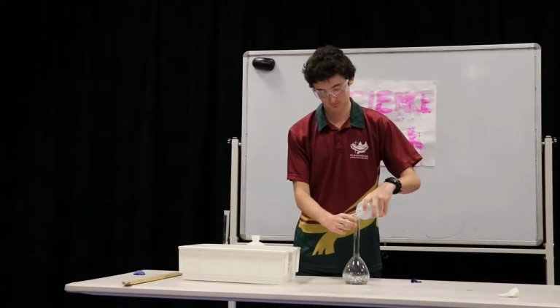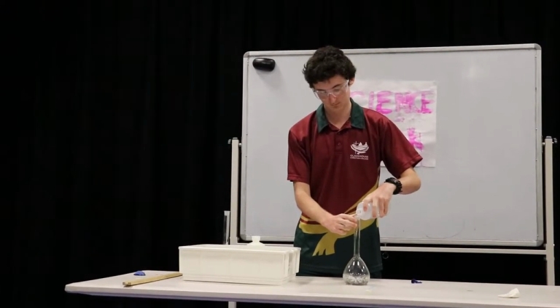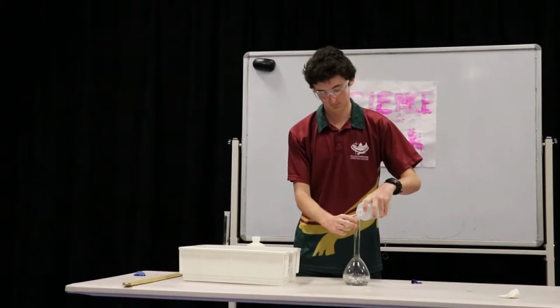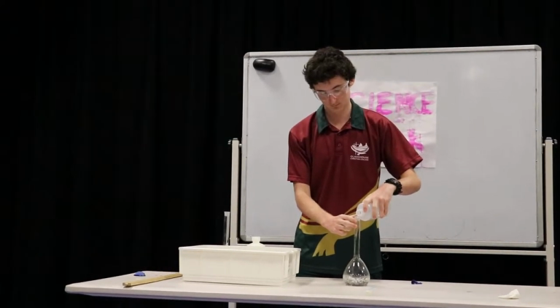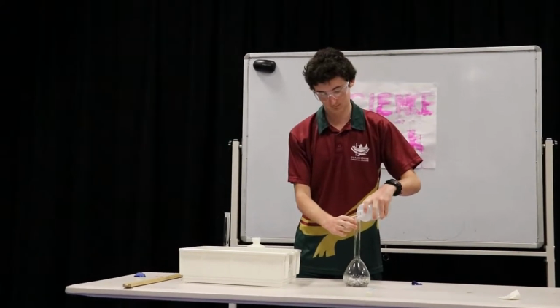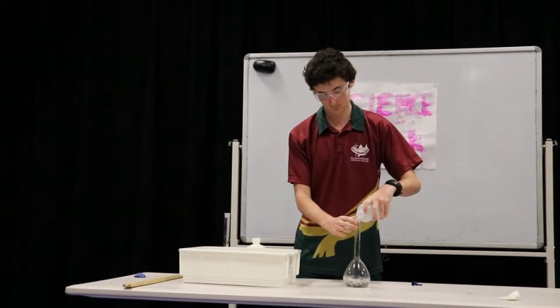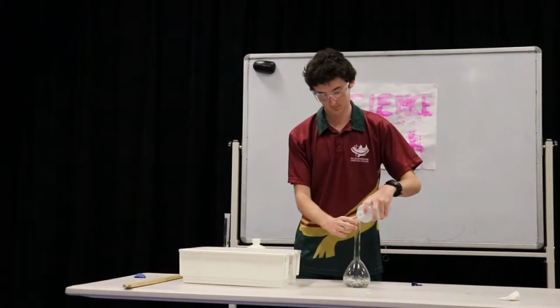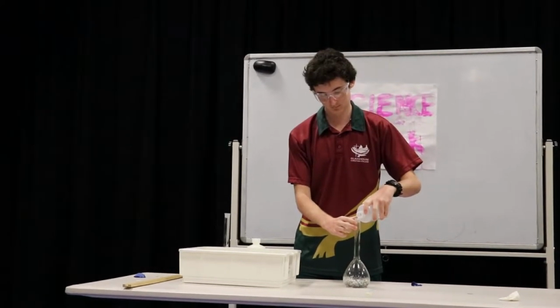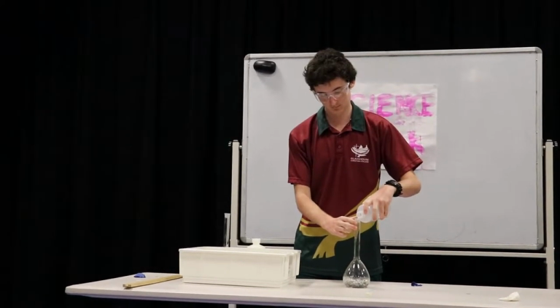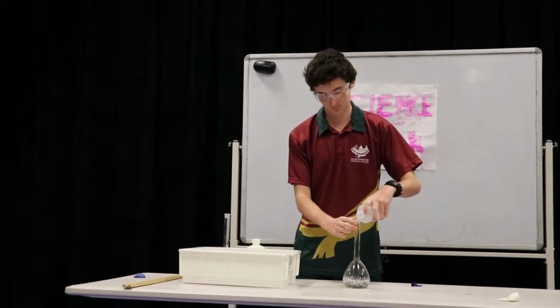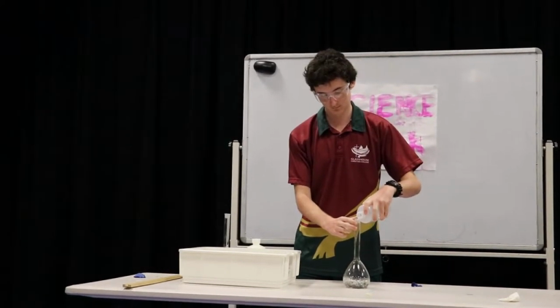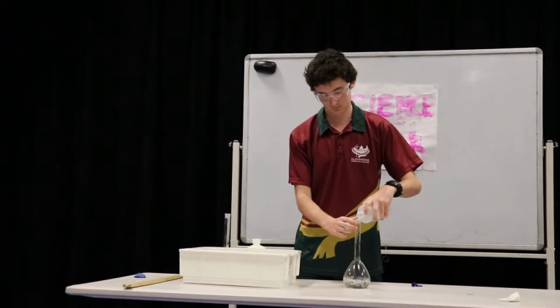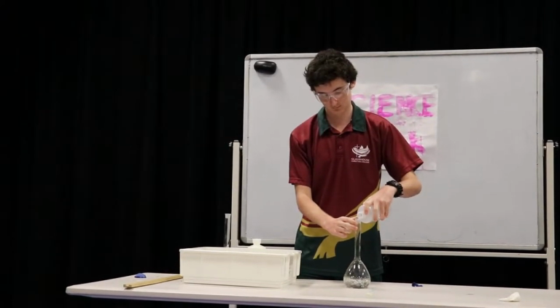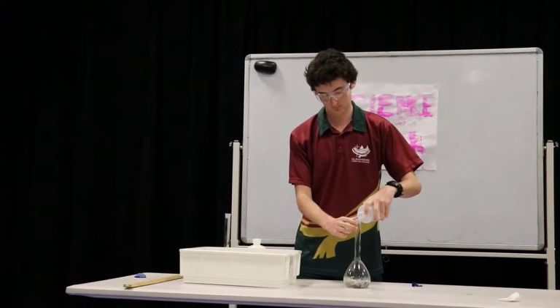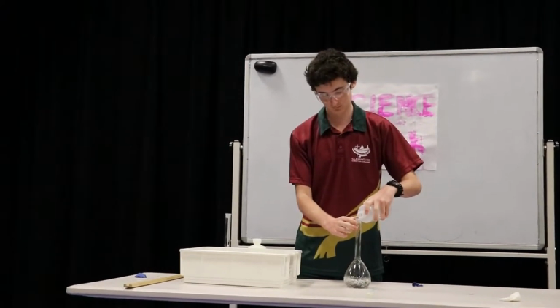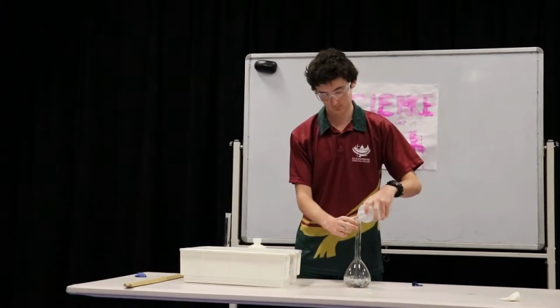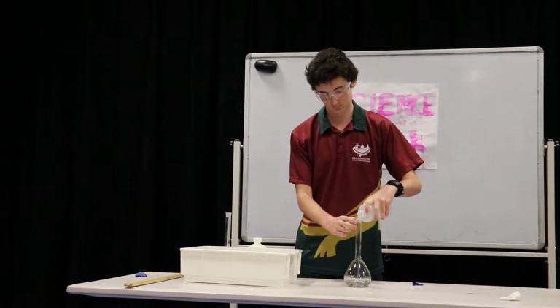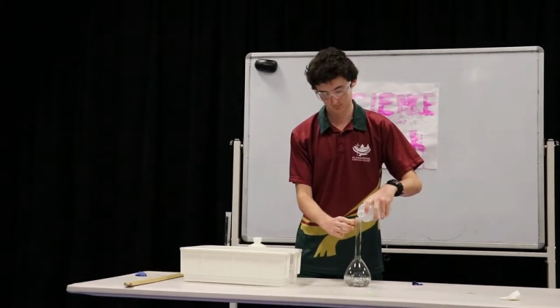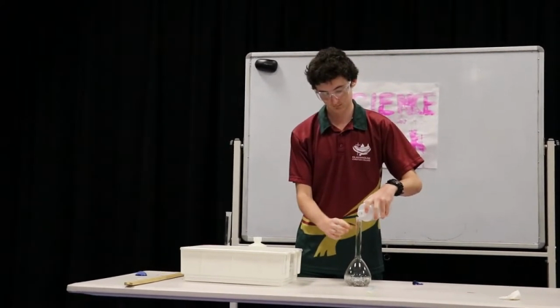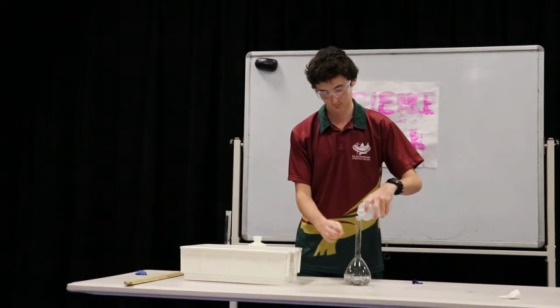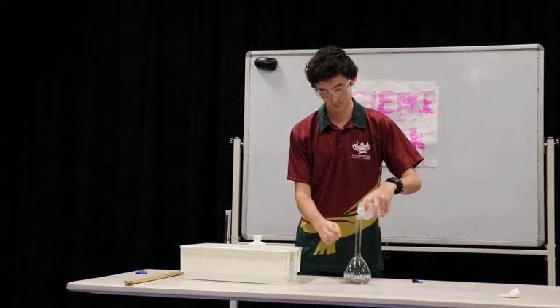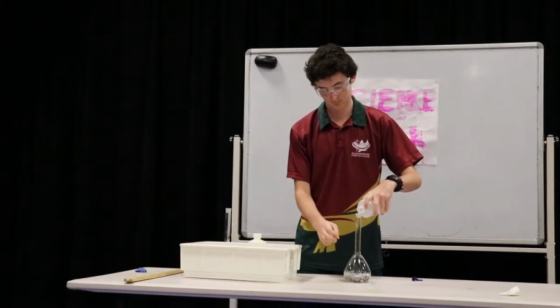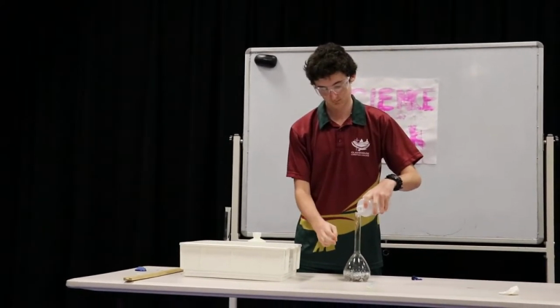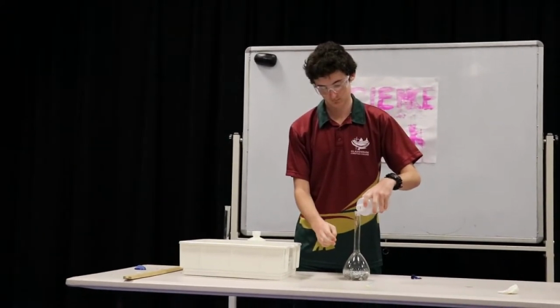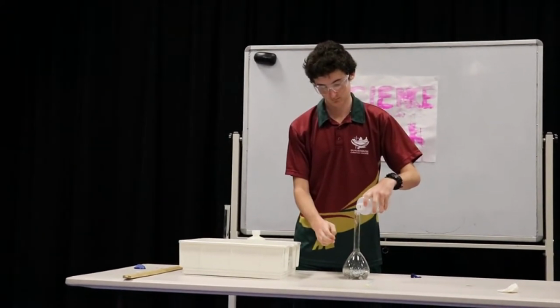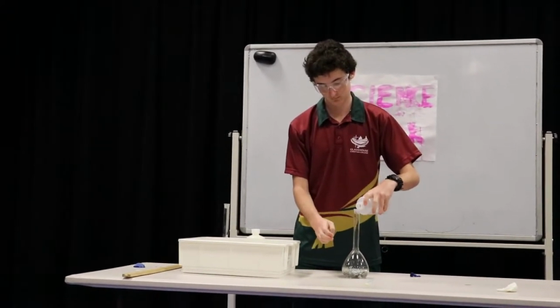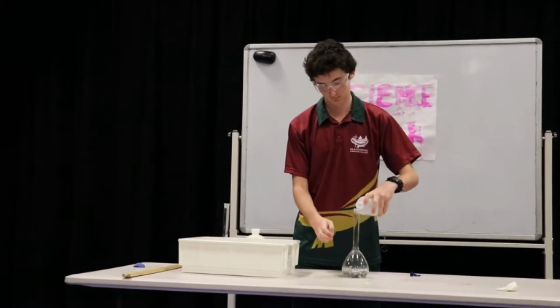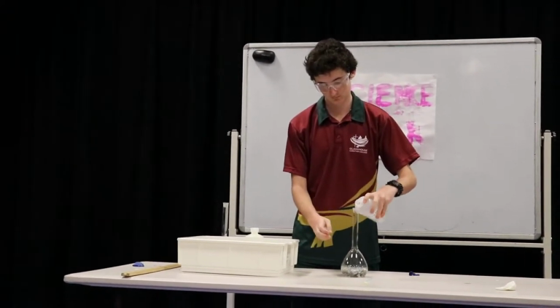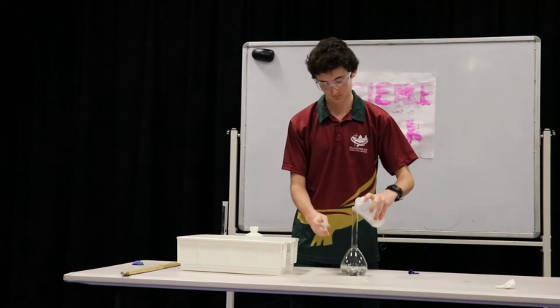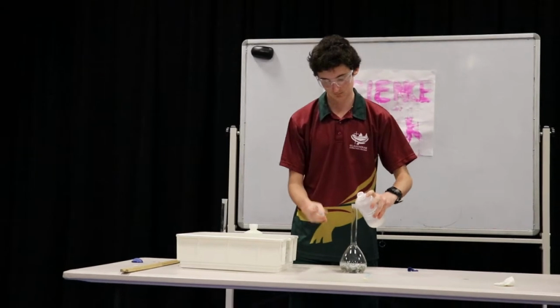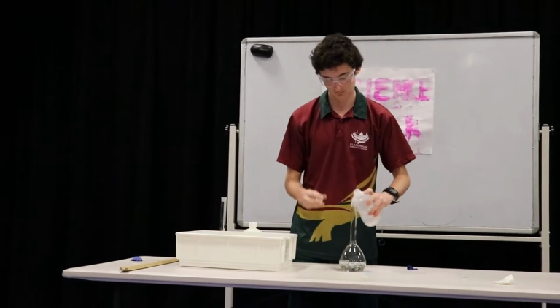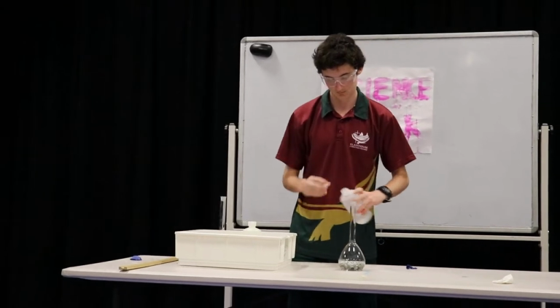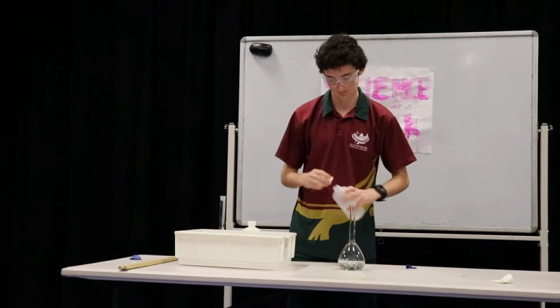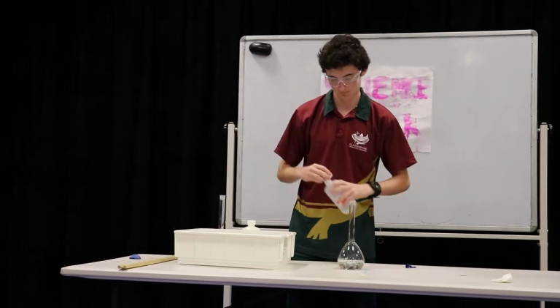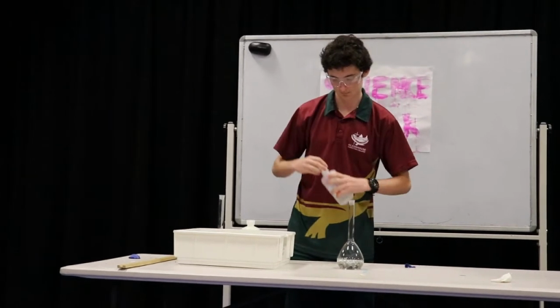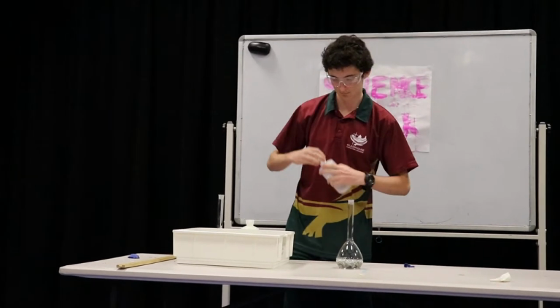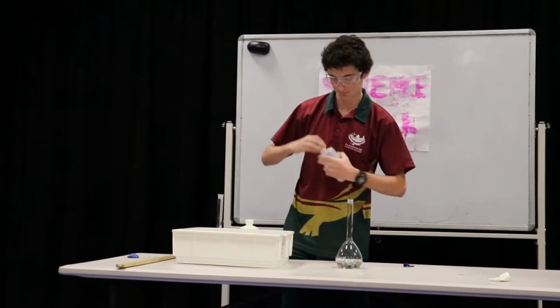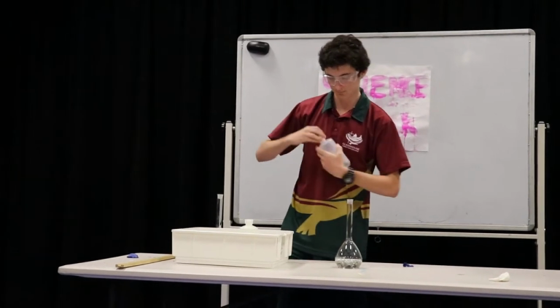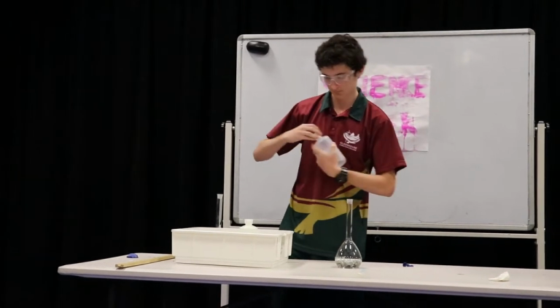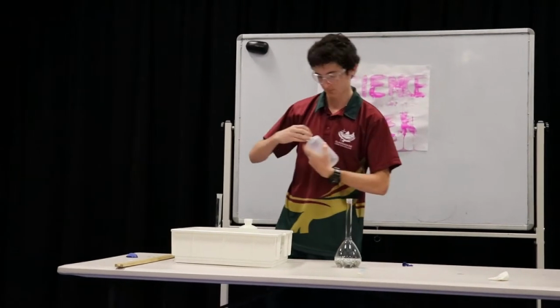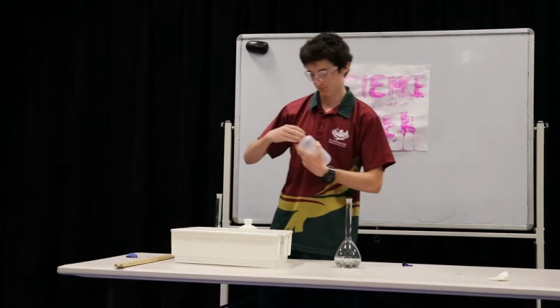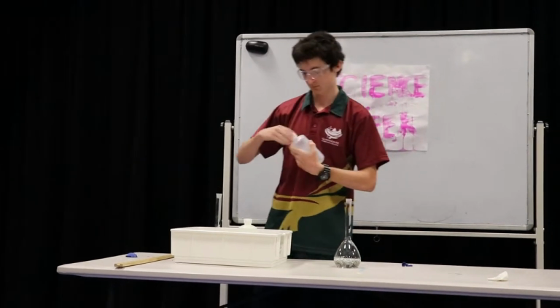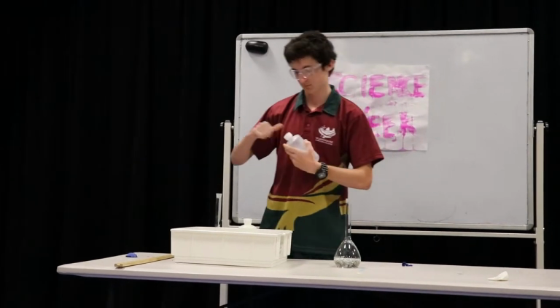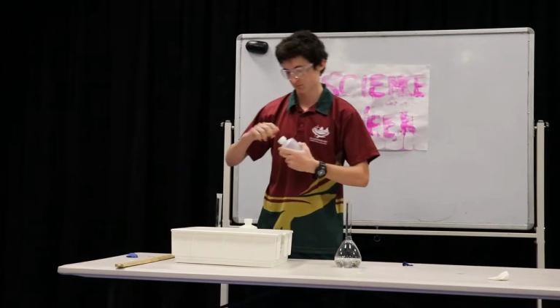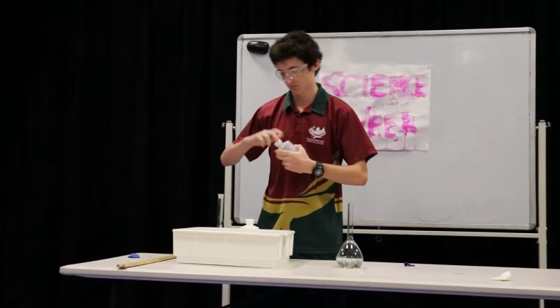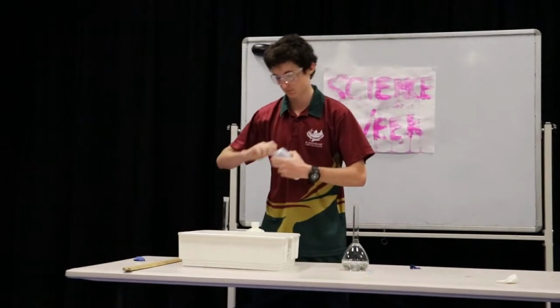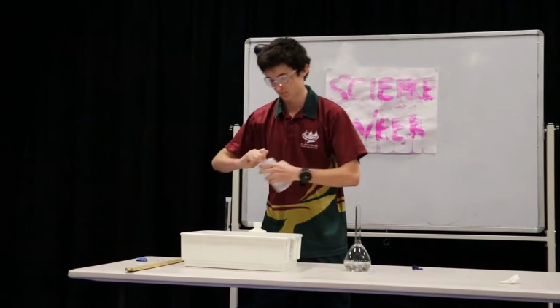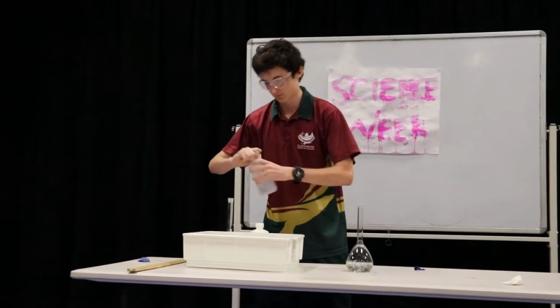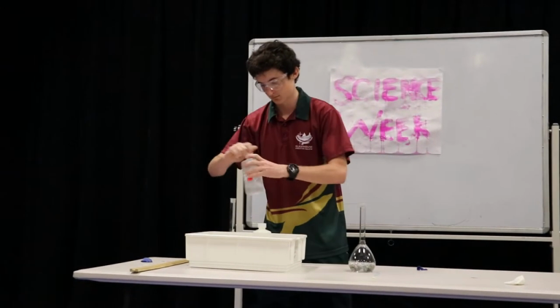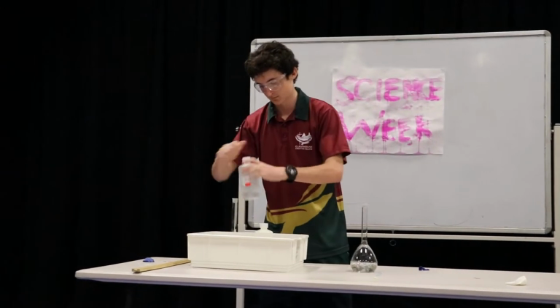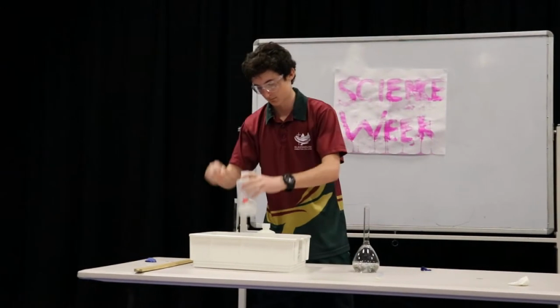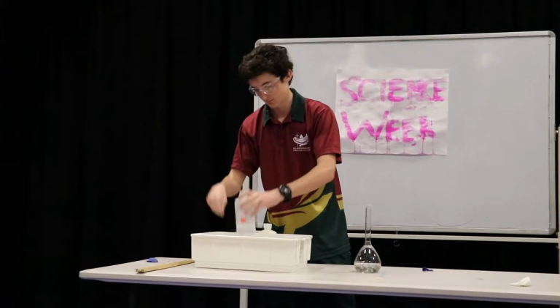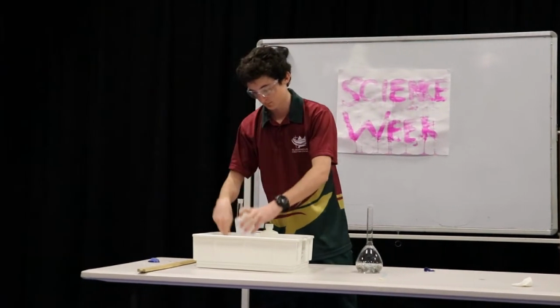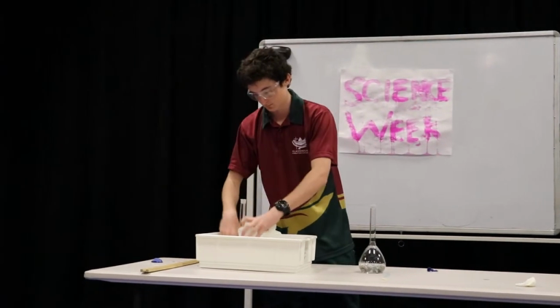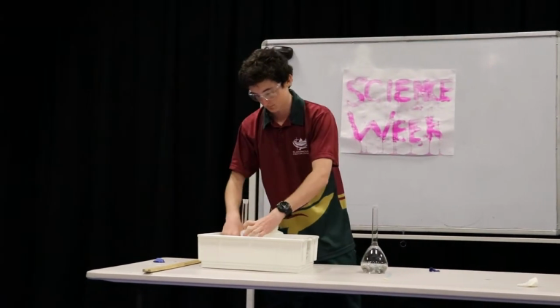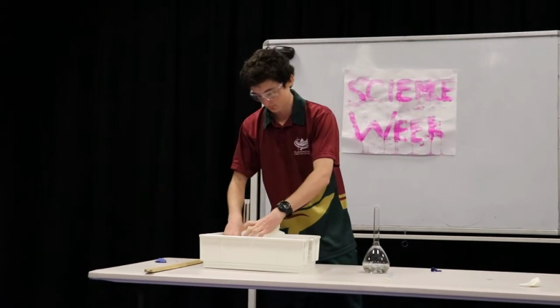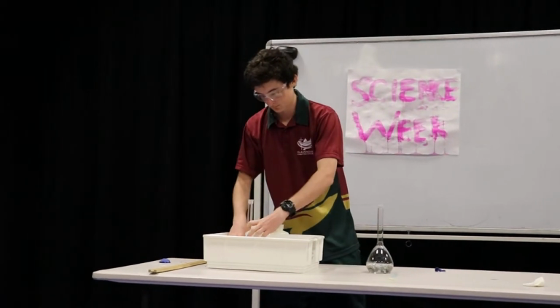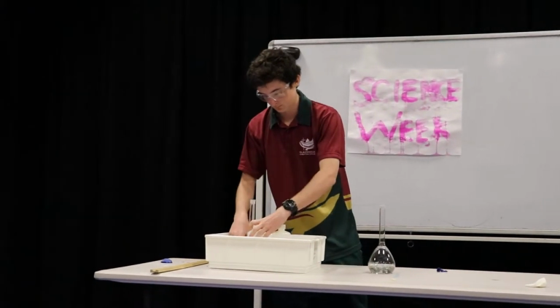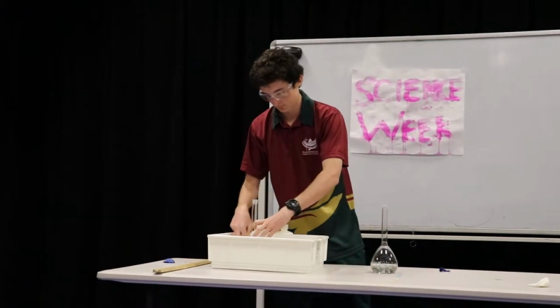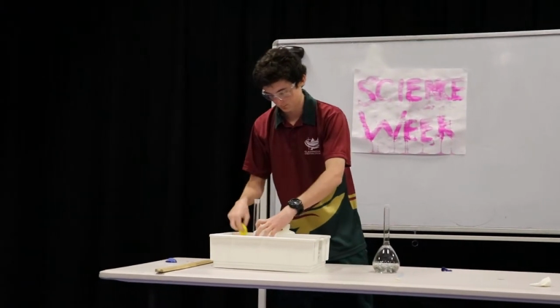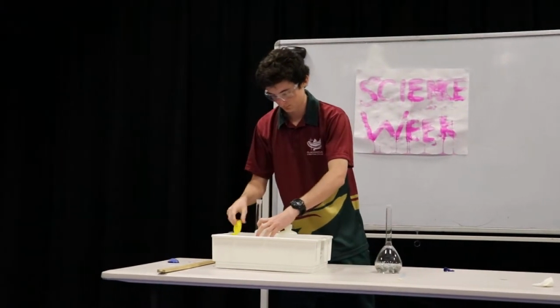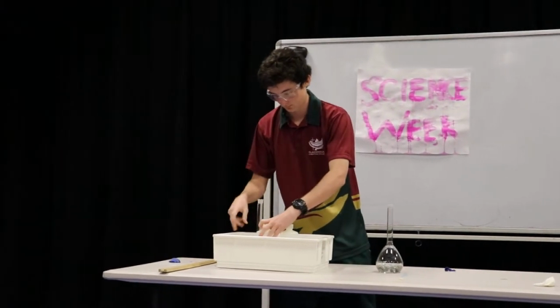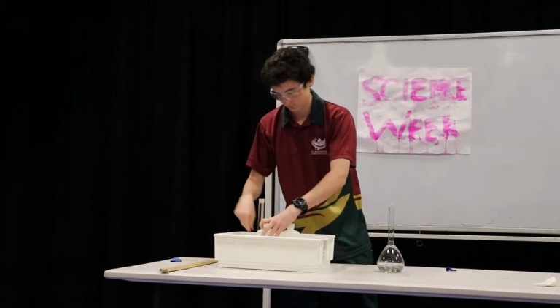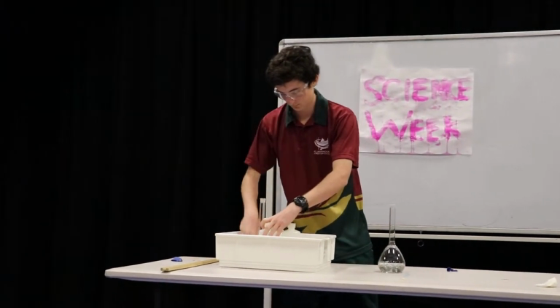So in this reaction, Jack's got a flask with some substance in there. I'm not going to tell you what it is, because you're probably trying to do this at home and blow up your house.